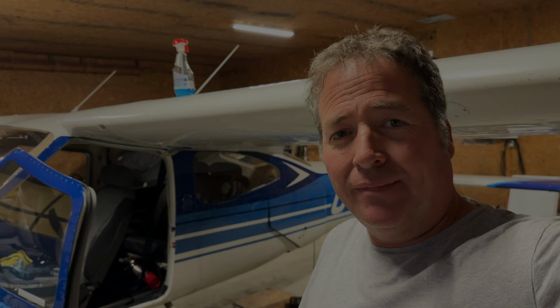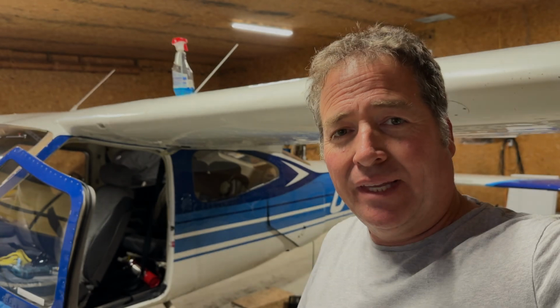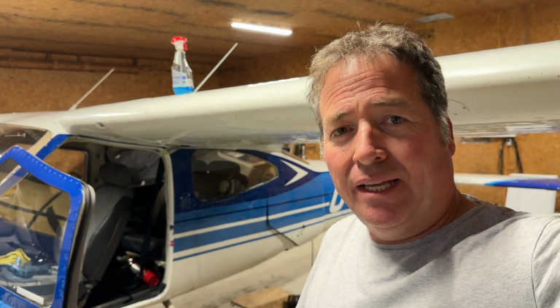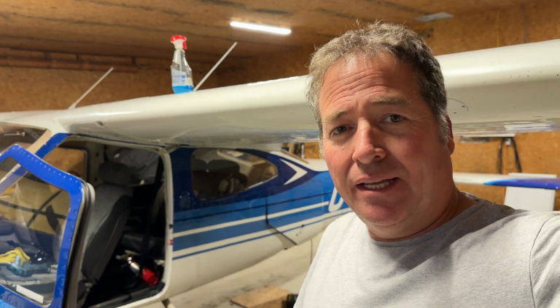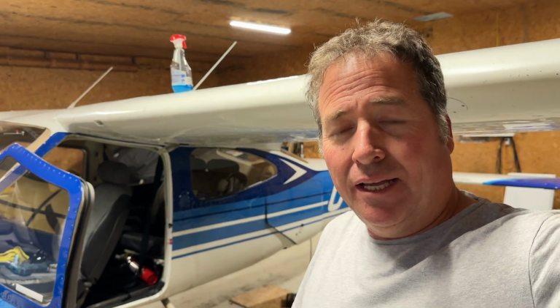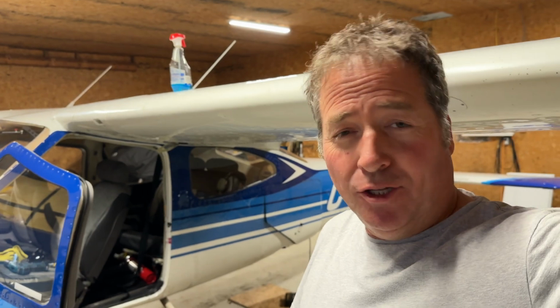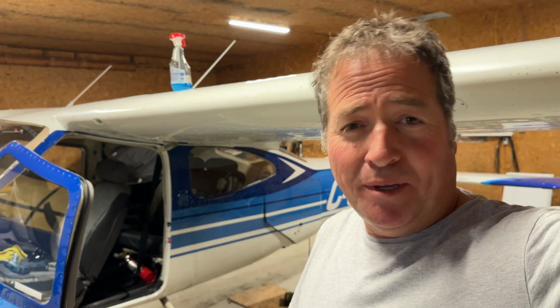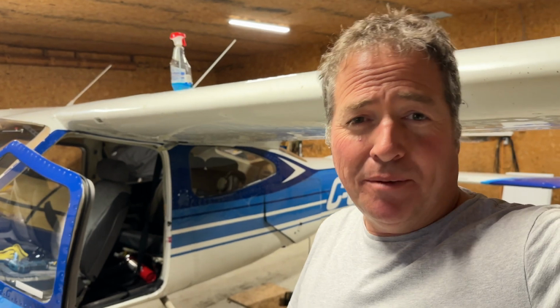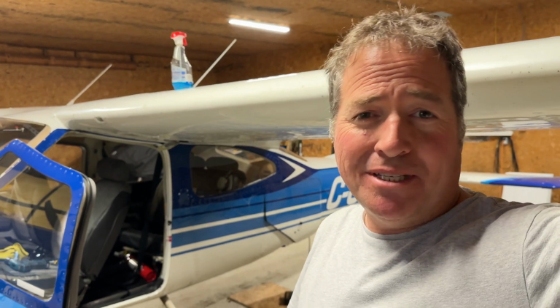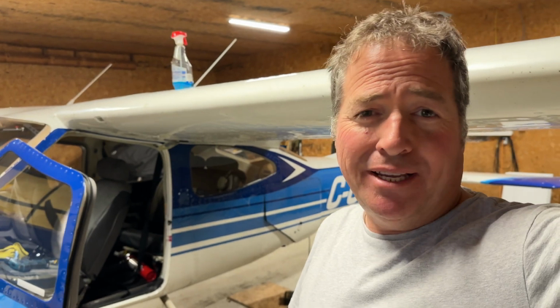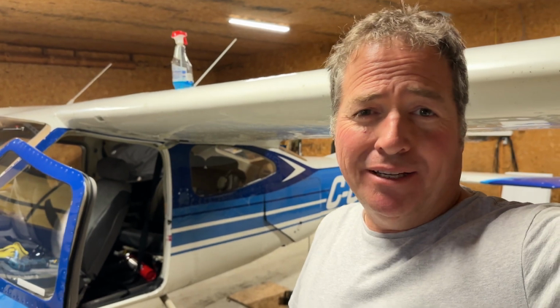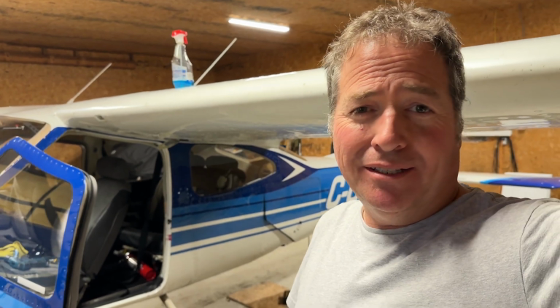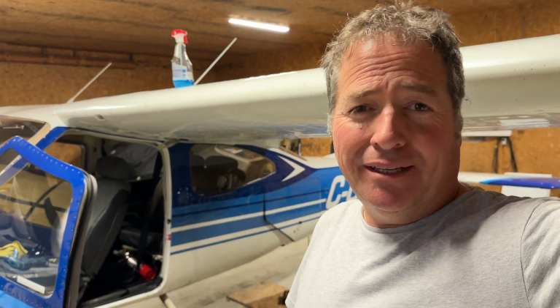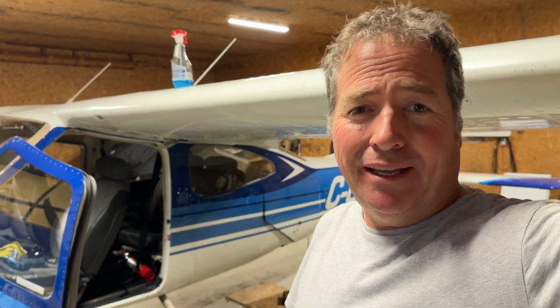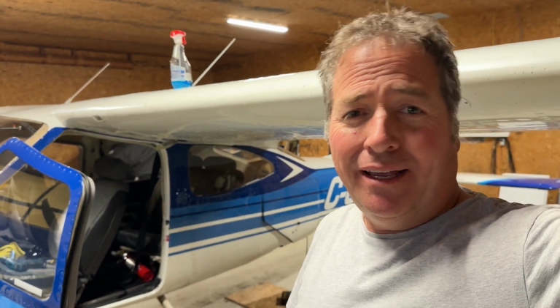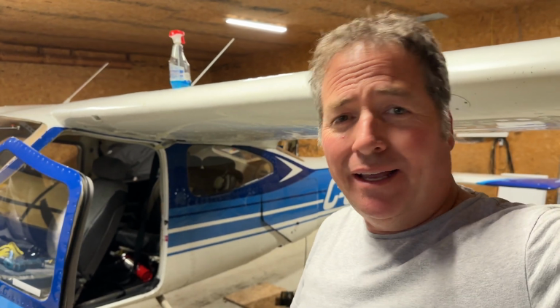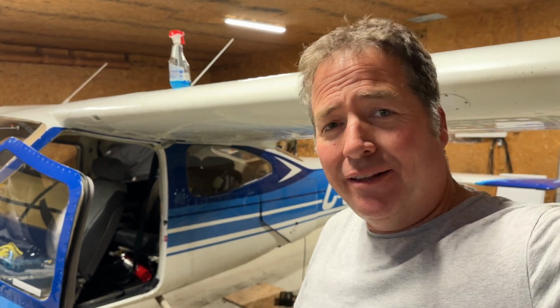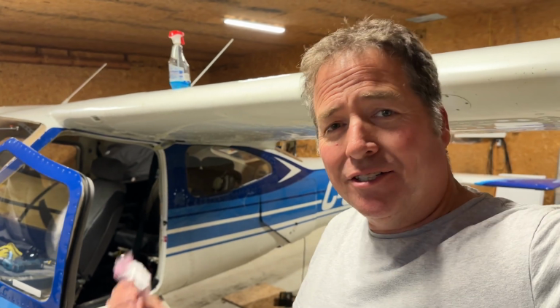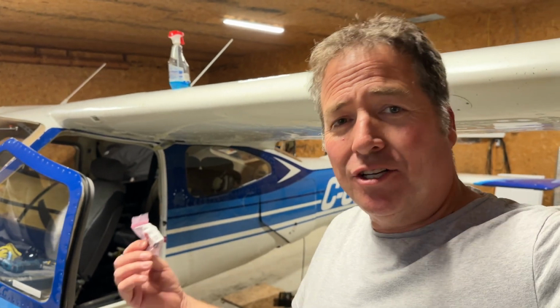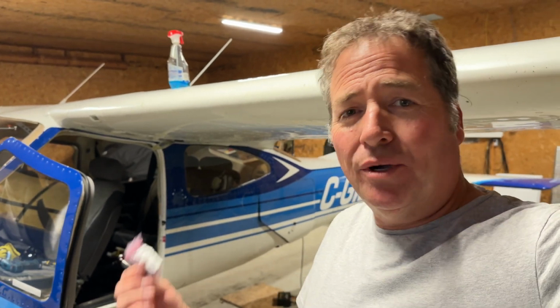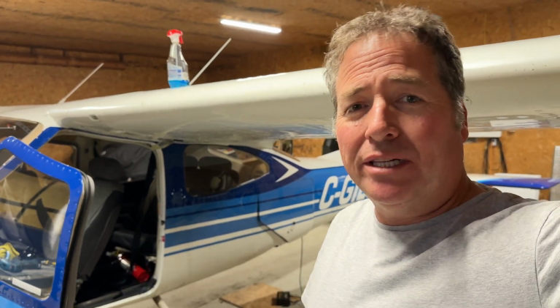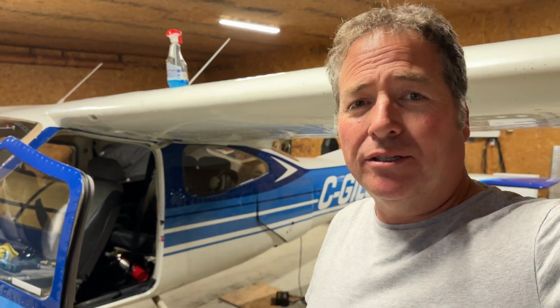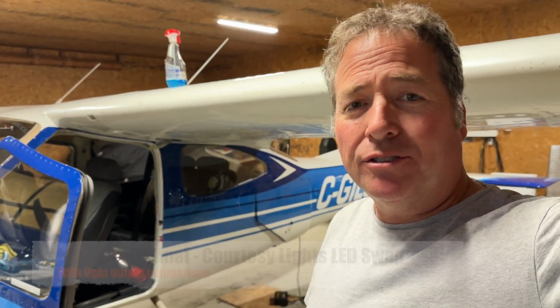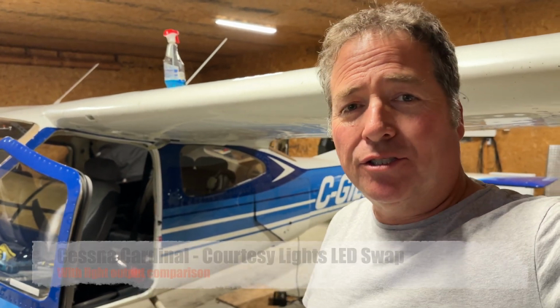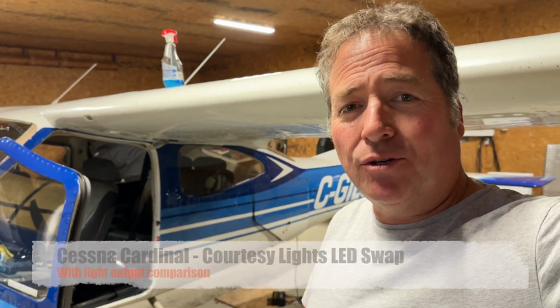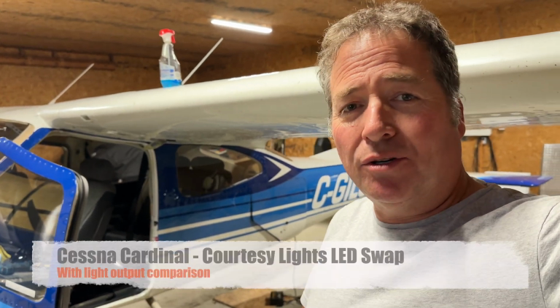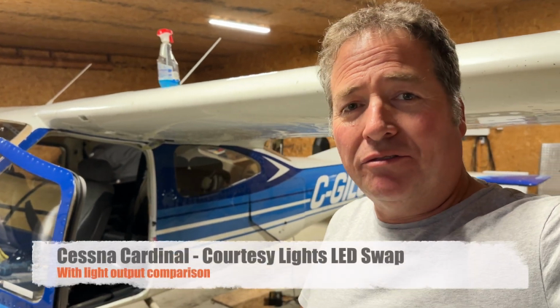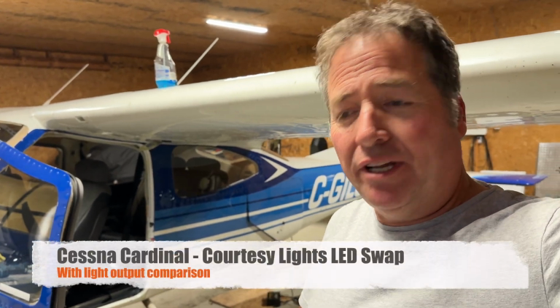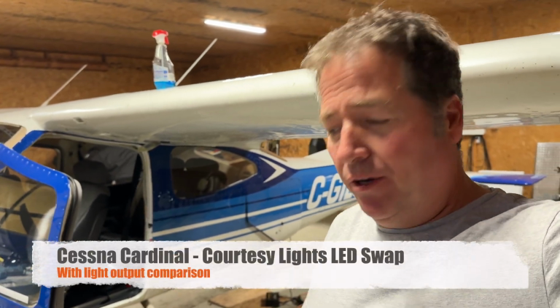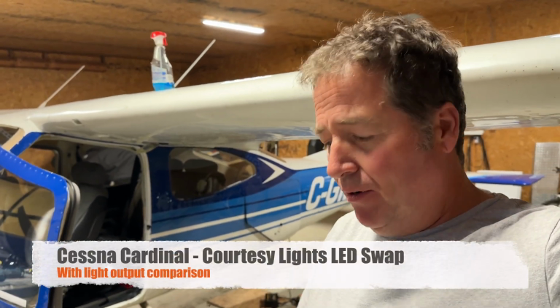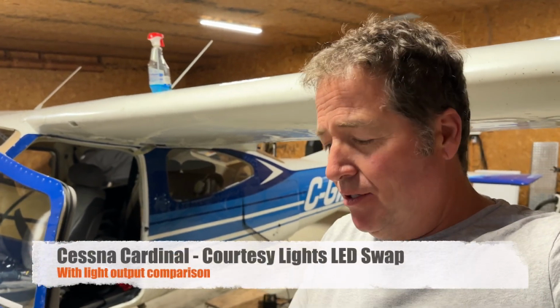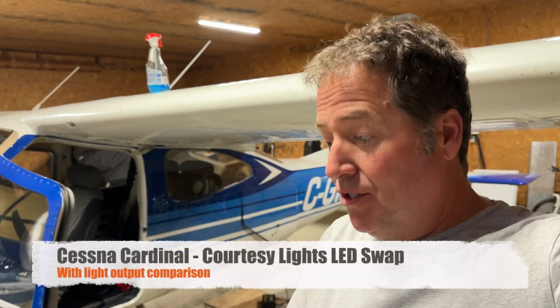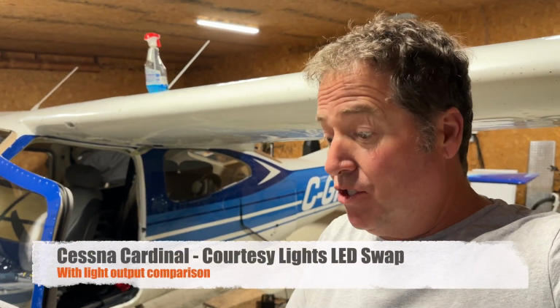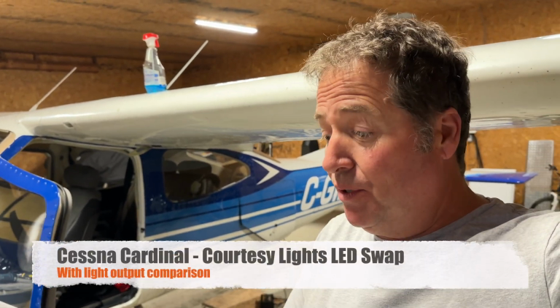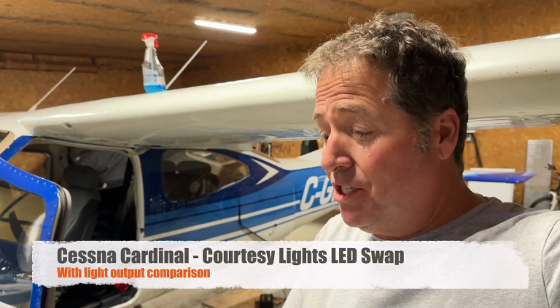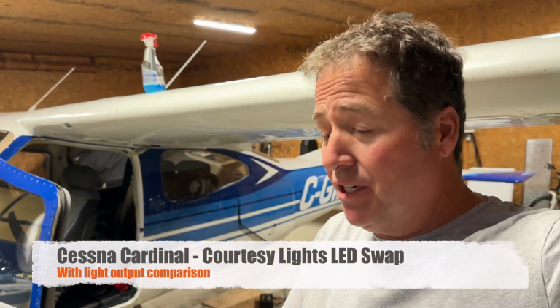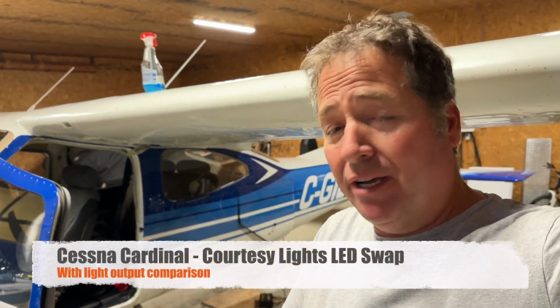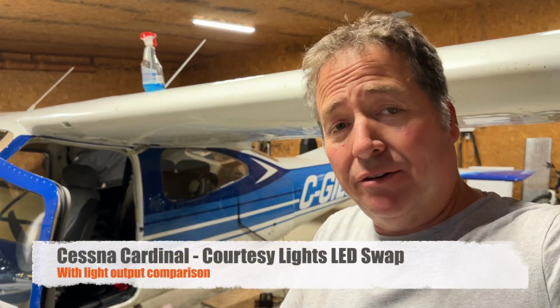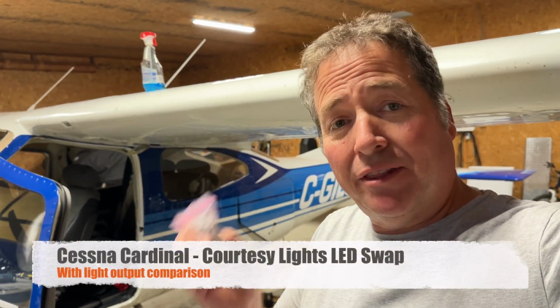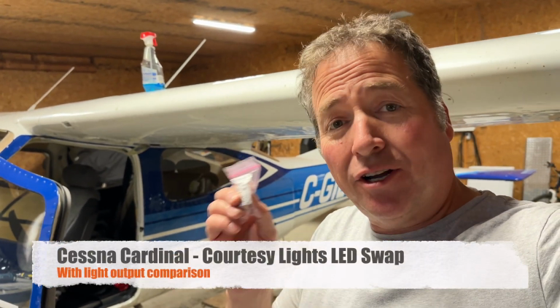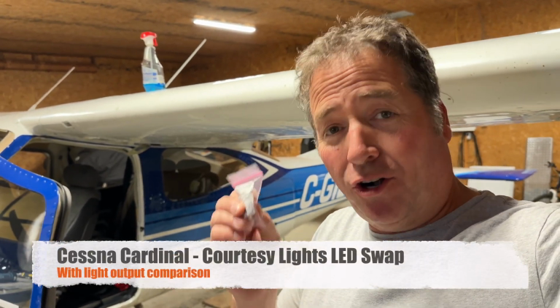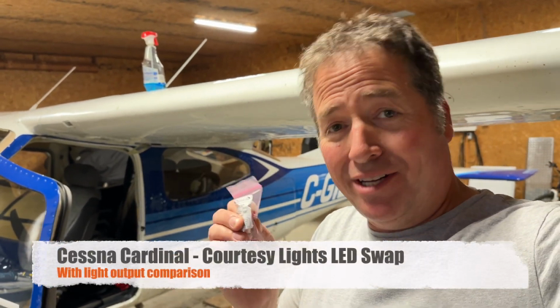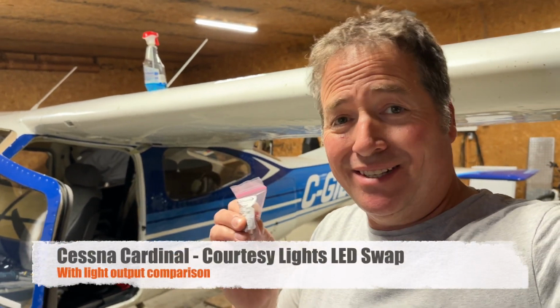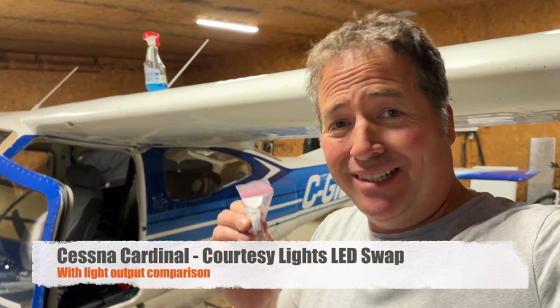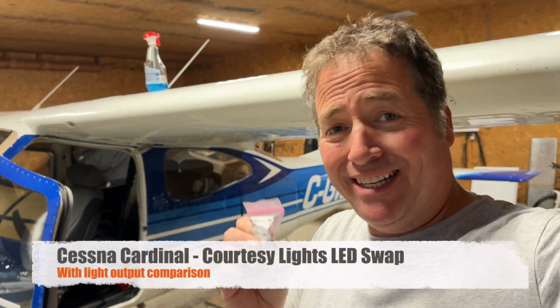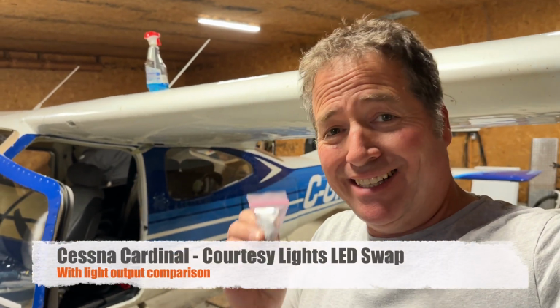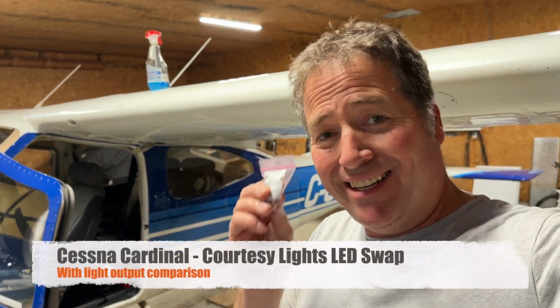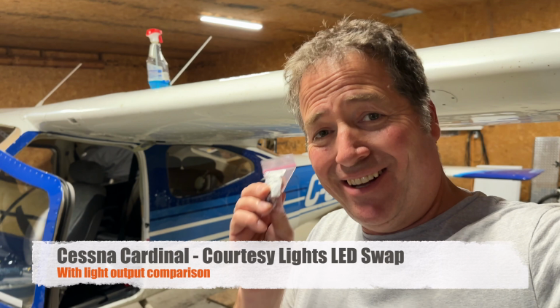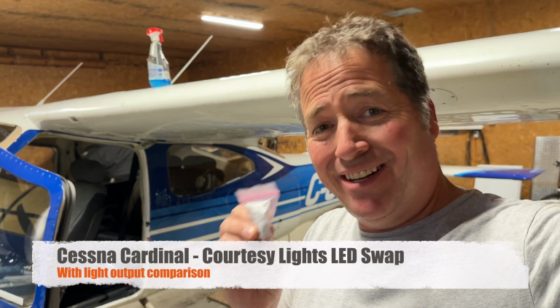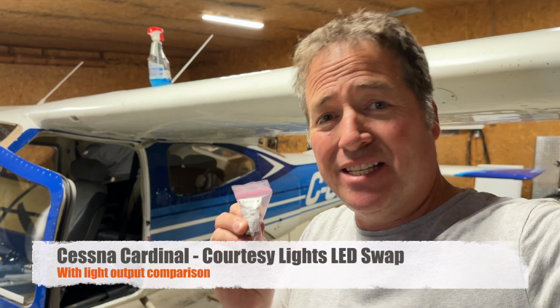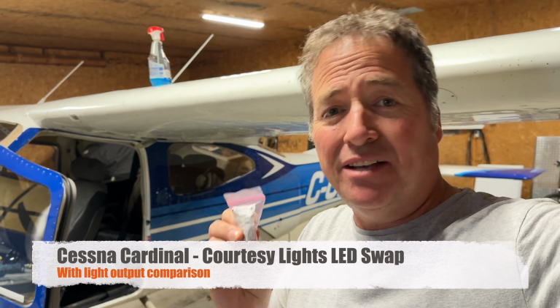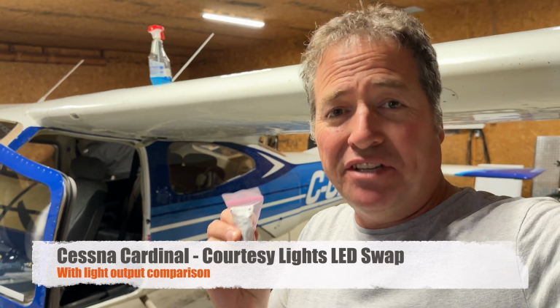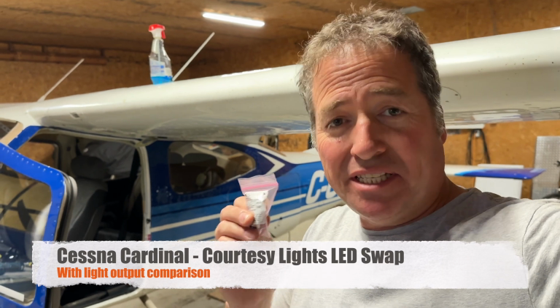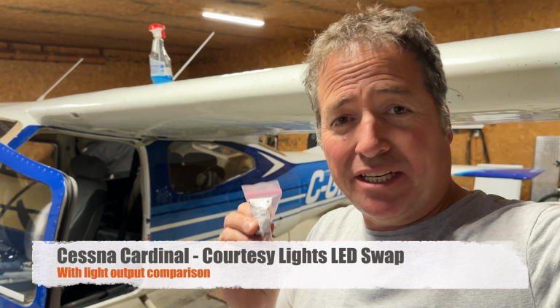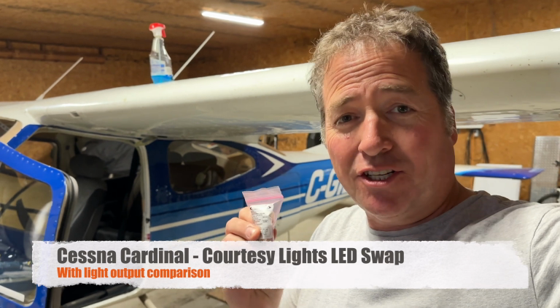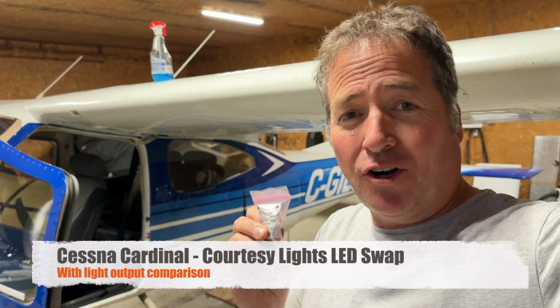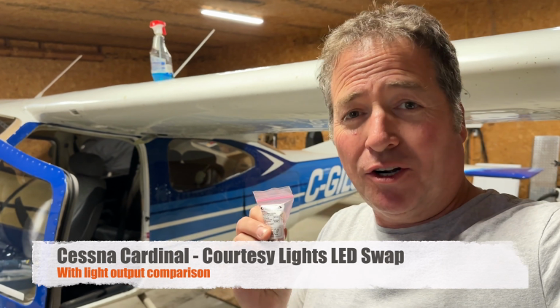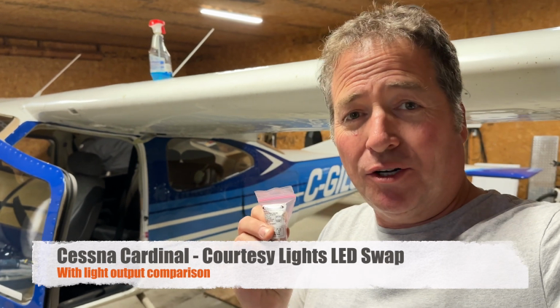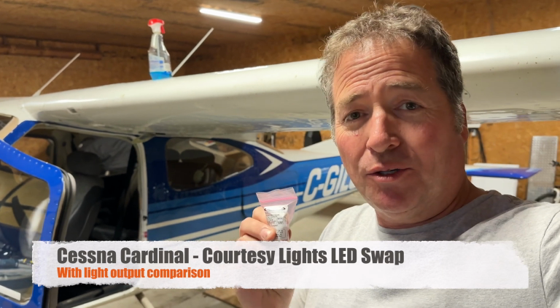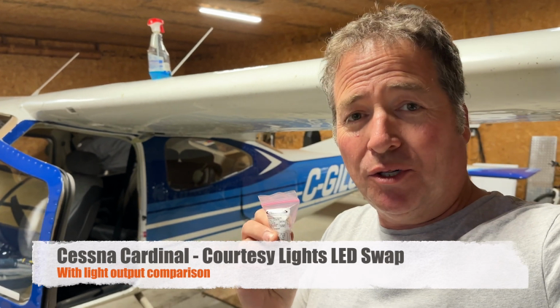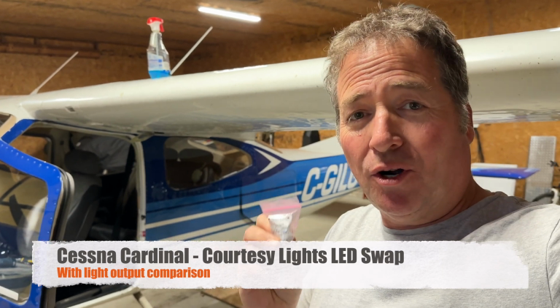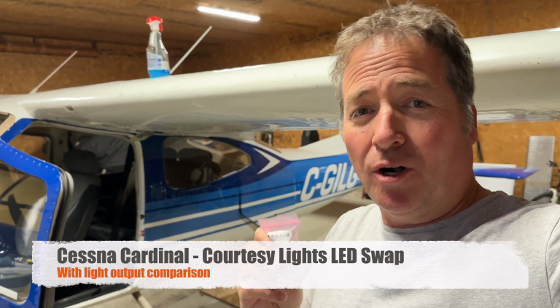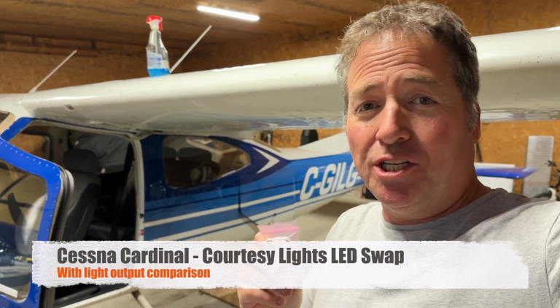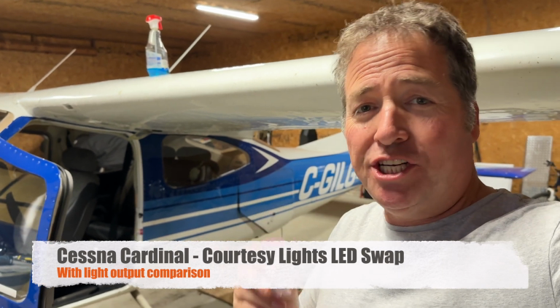Hello, my name is Gil and this is a quick little tutorial video on switching out the courtesy lights on a 76 Cardinal RG.